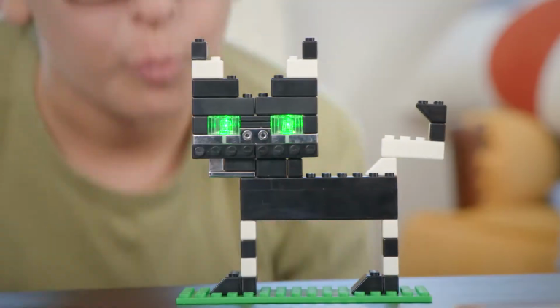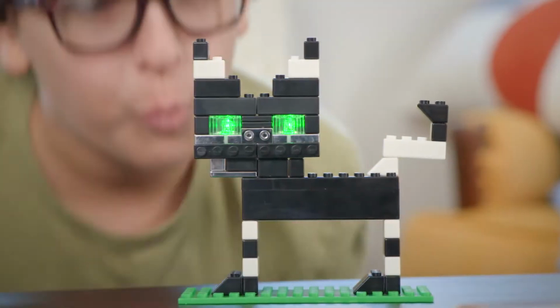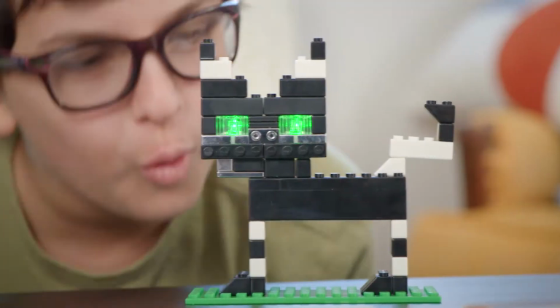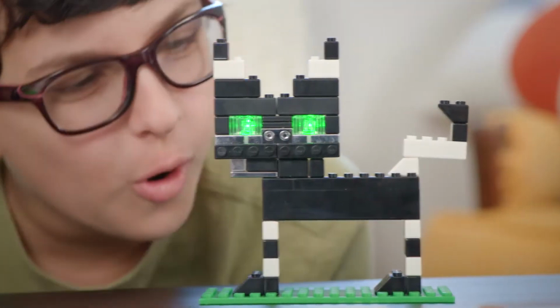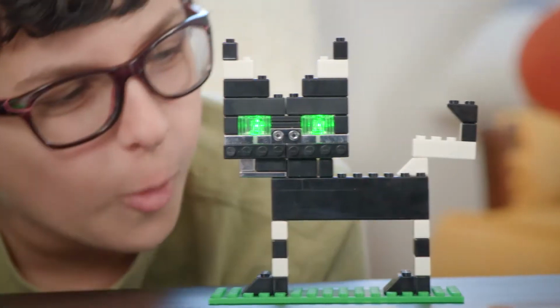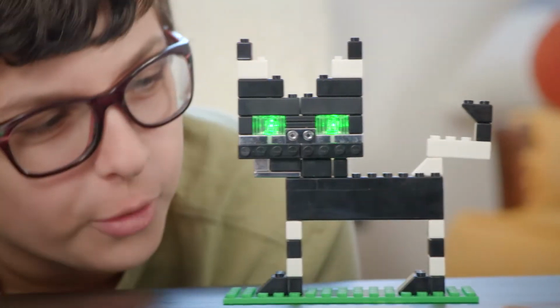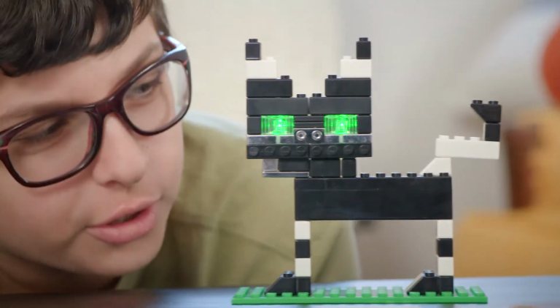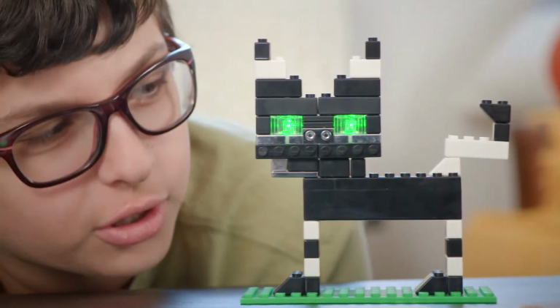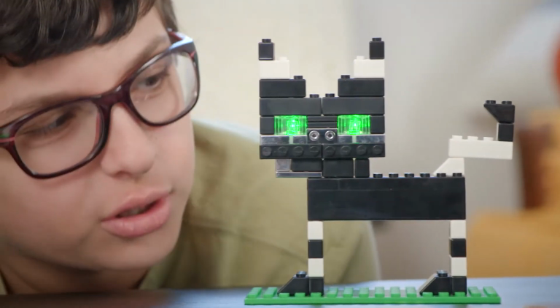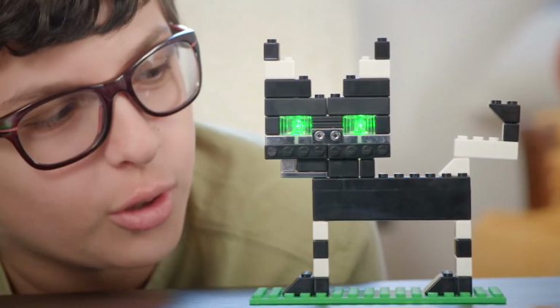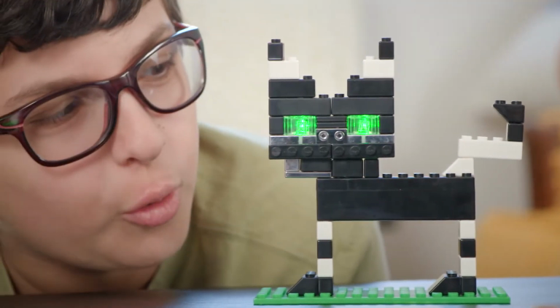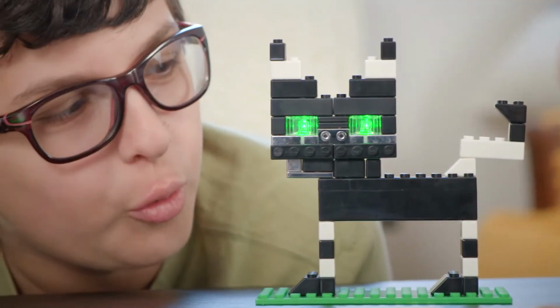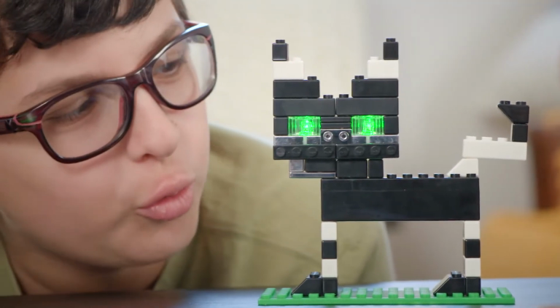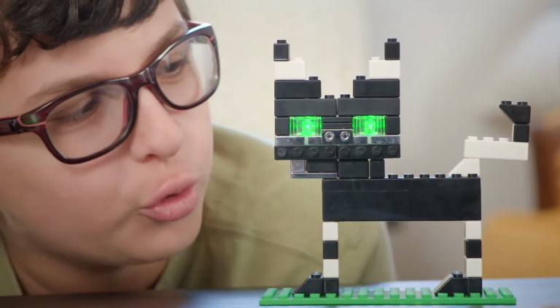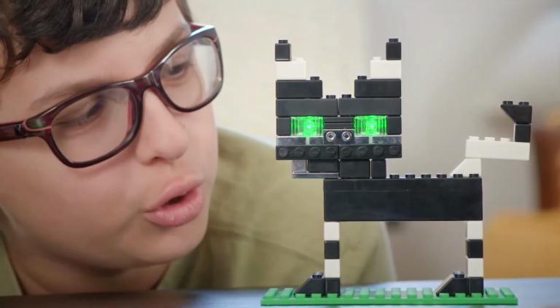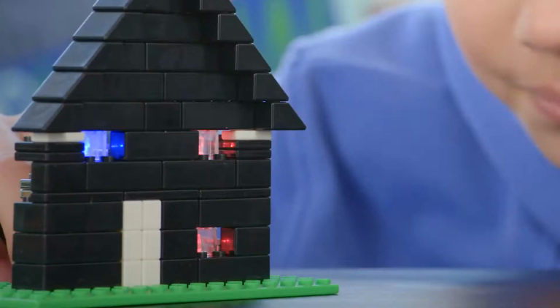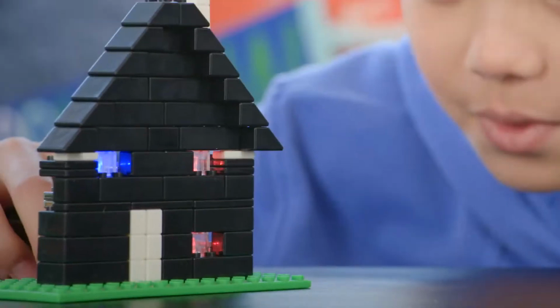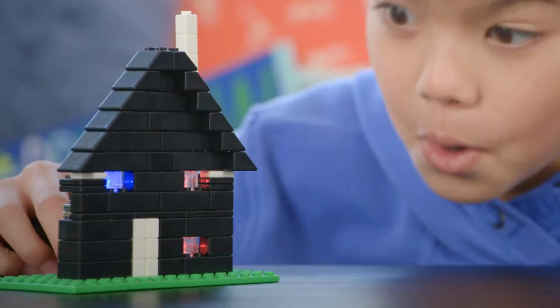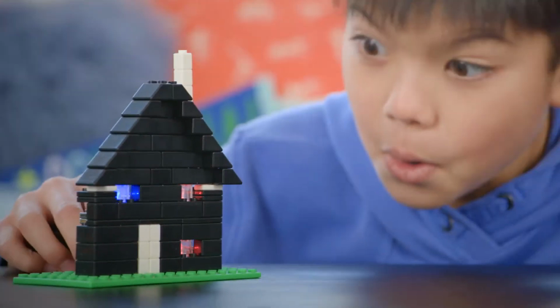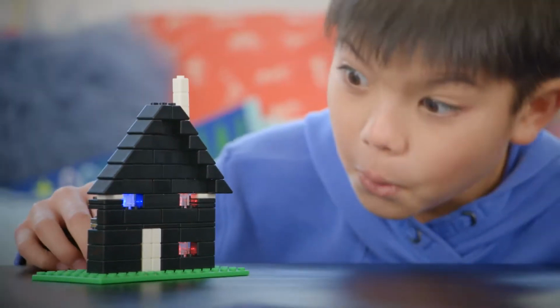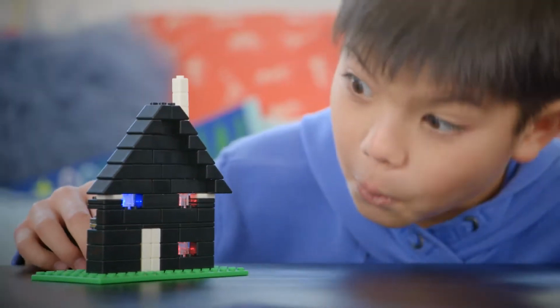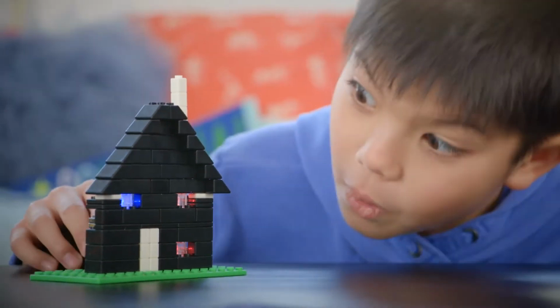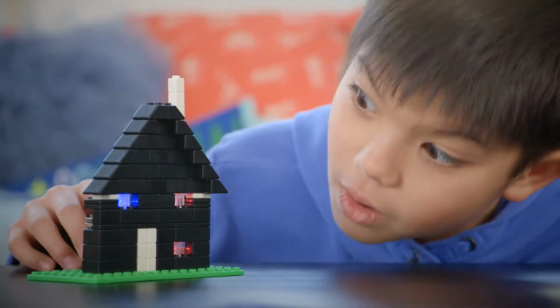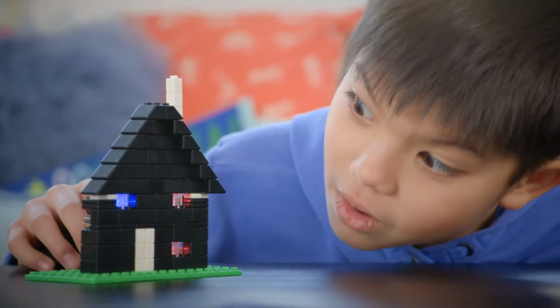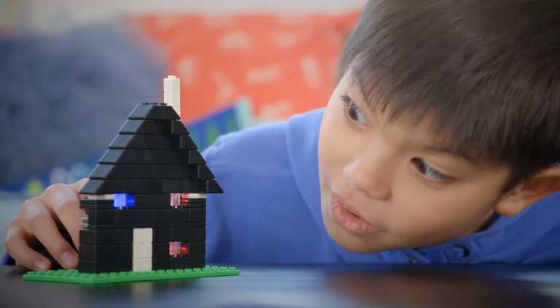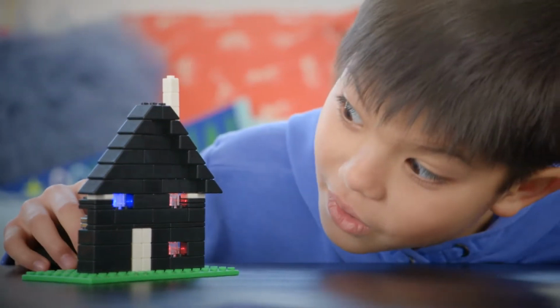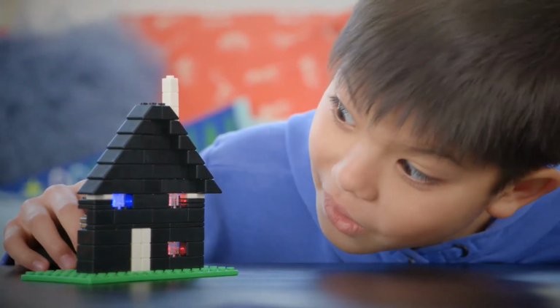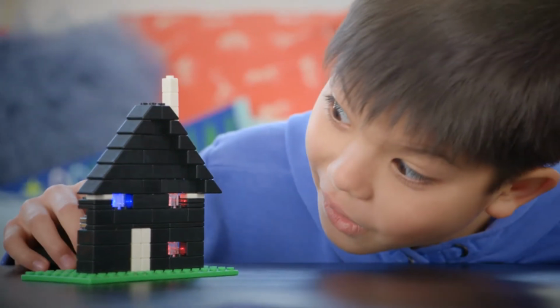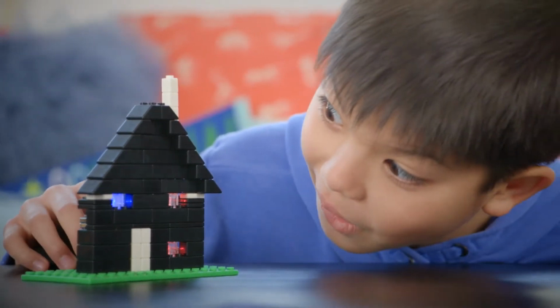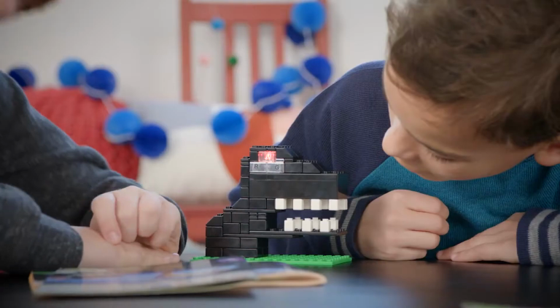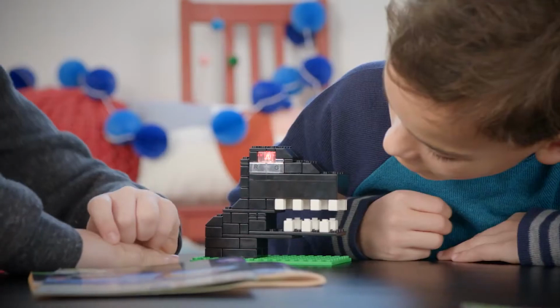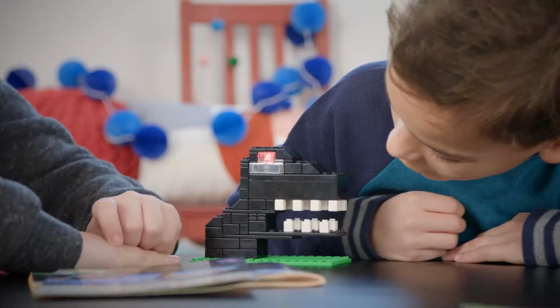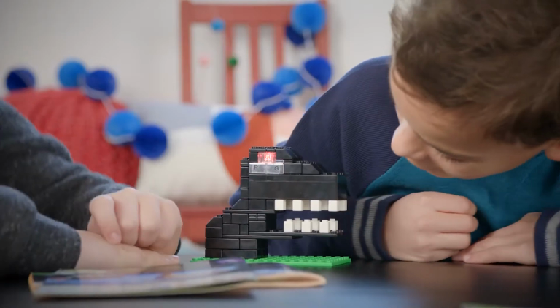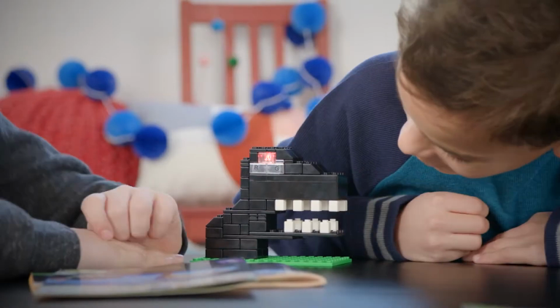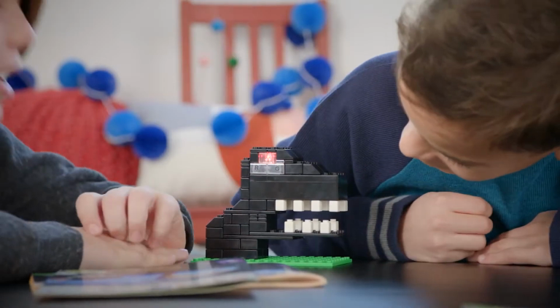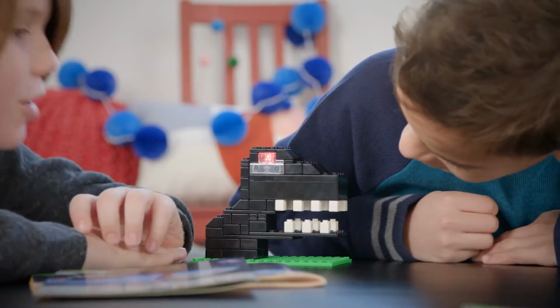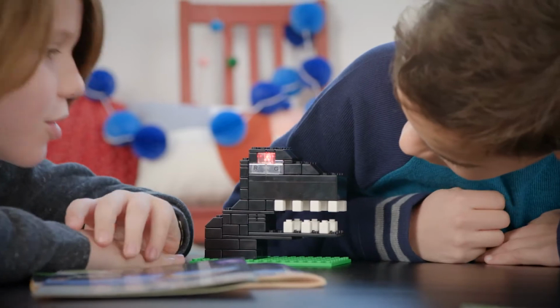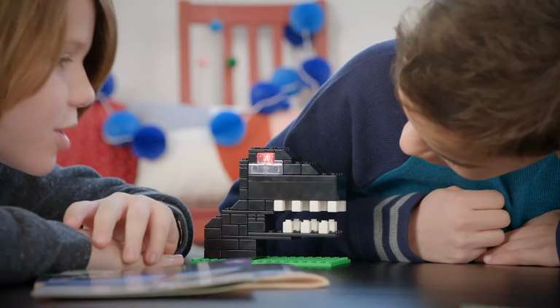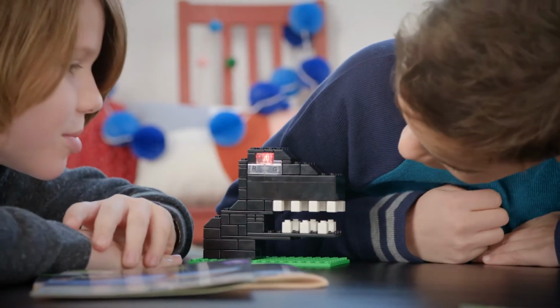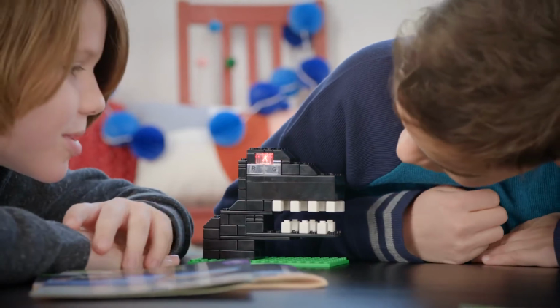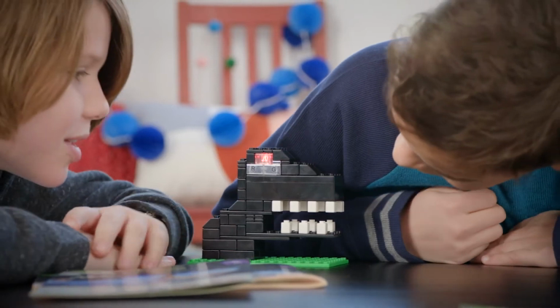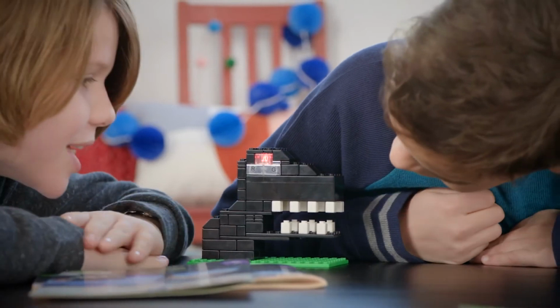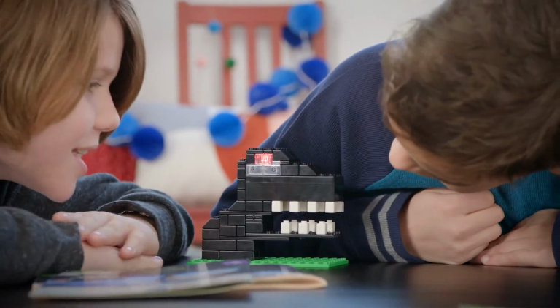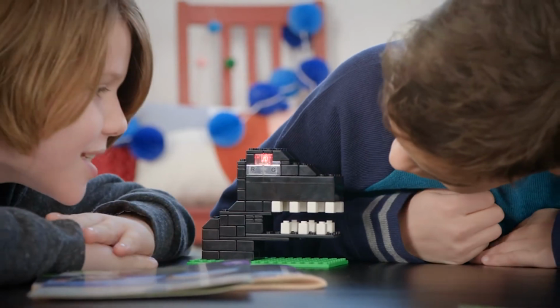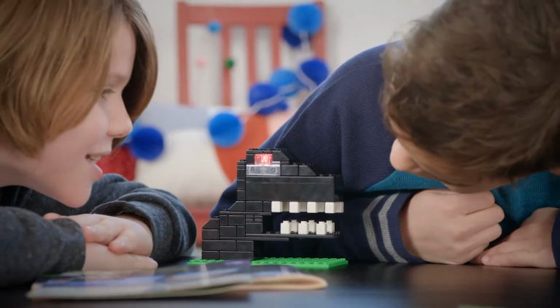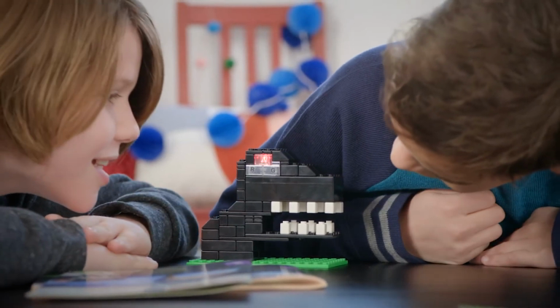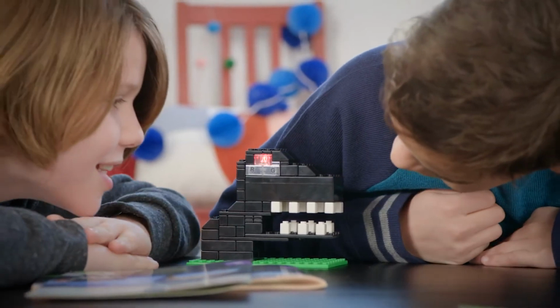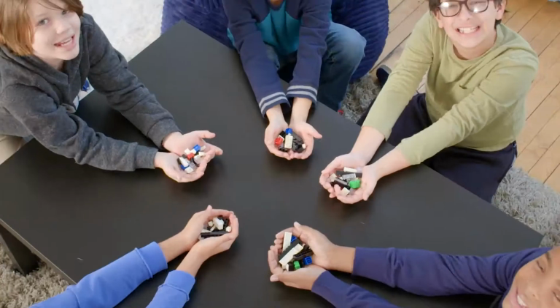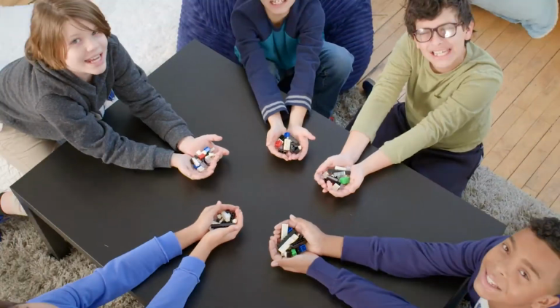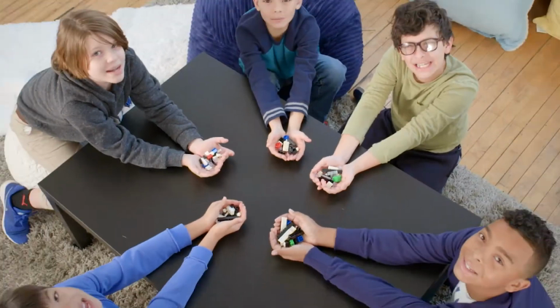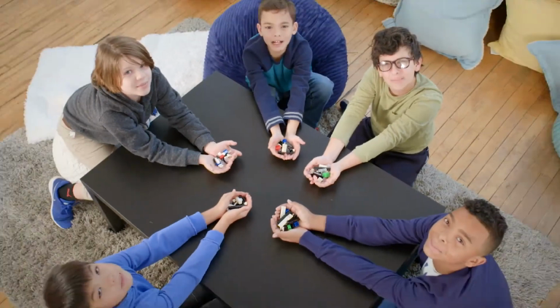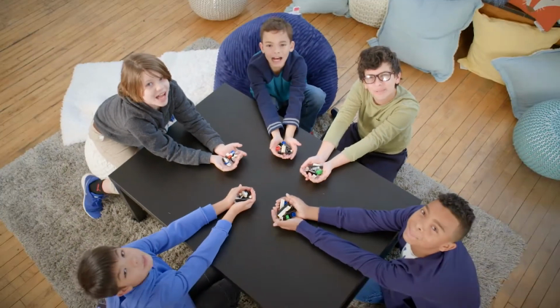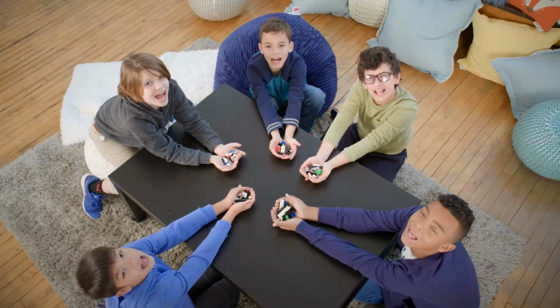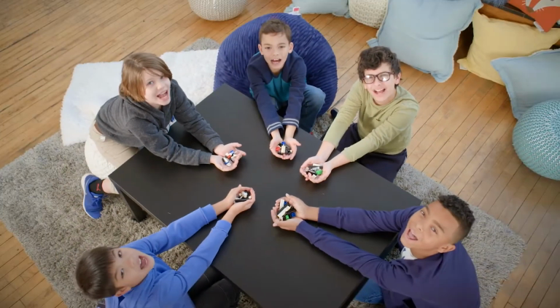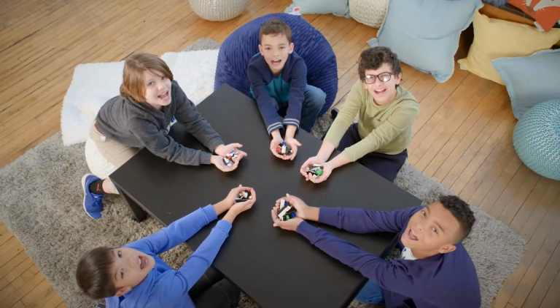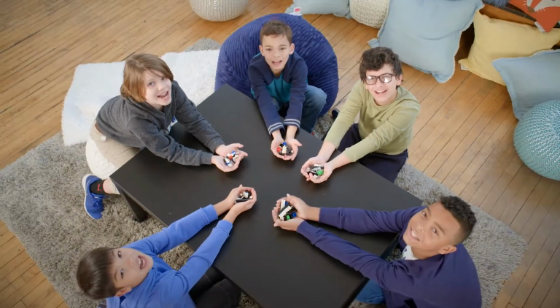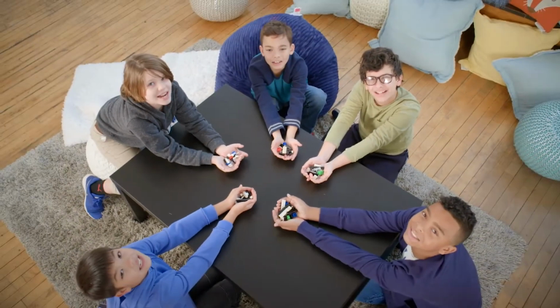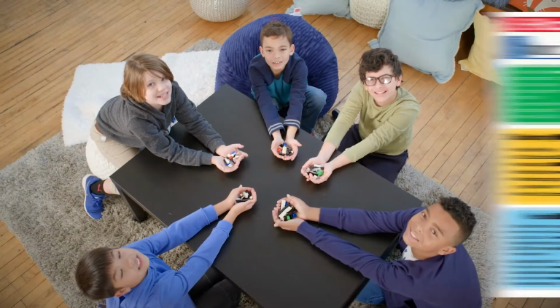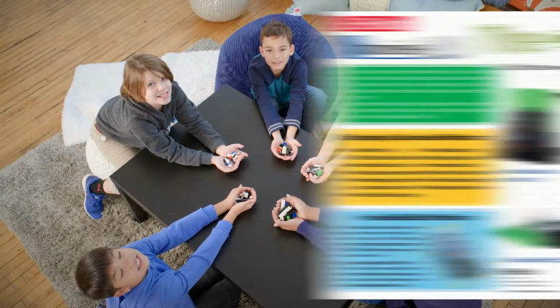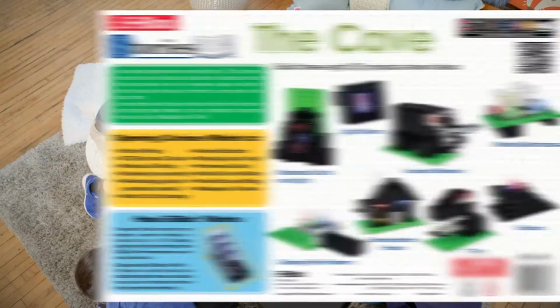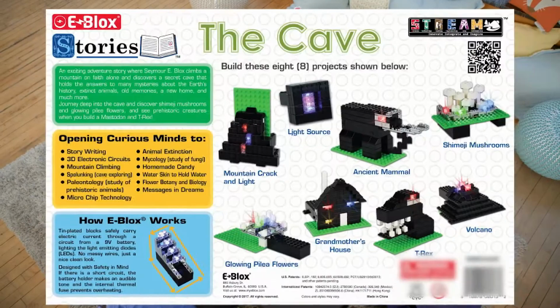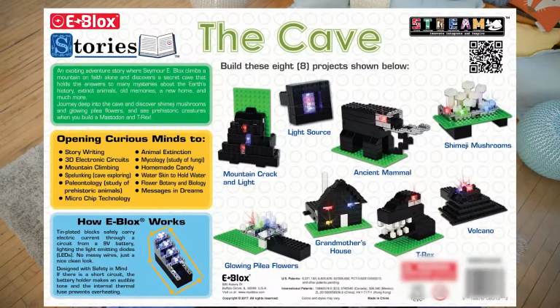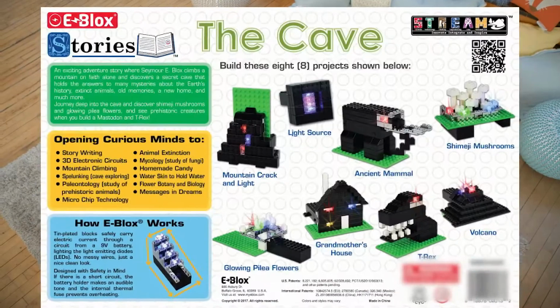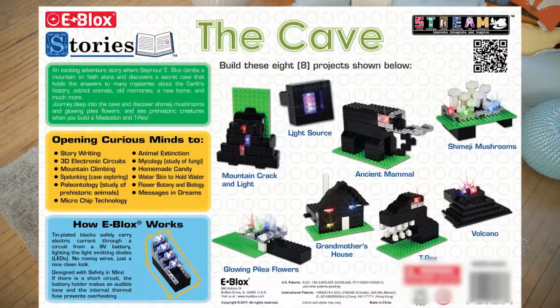Whoa, it's so cool! Whoa! This is going on my Christmas list. E-Block Stories!